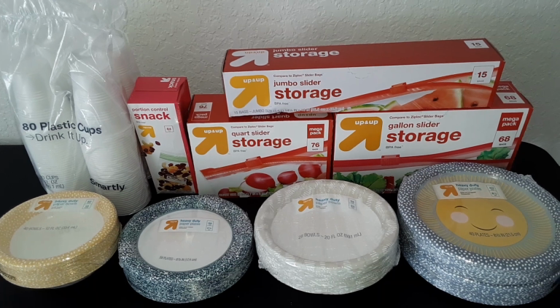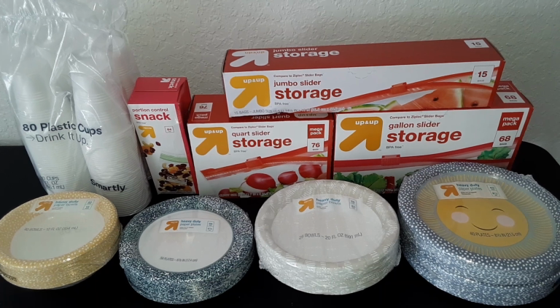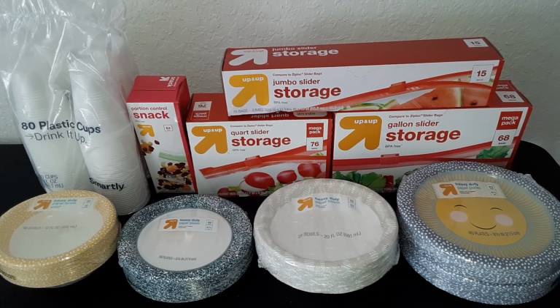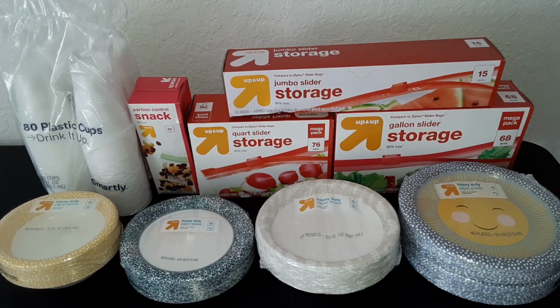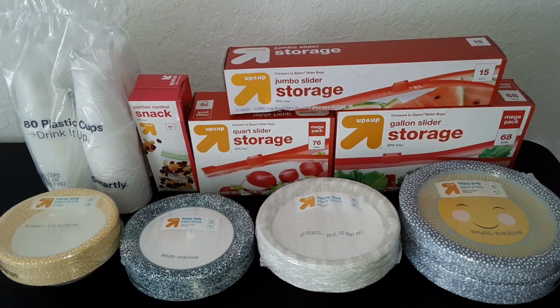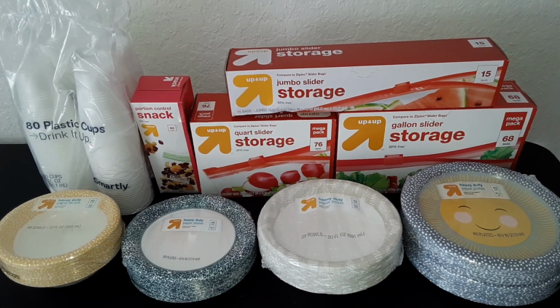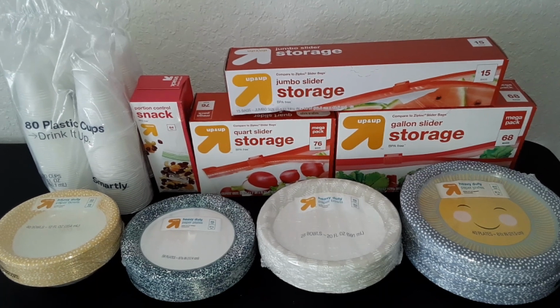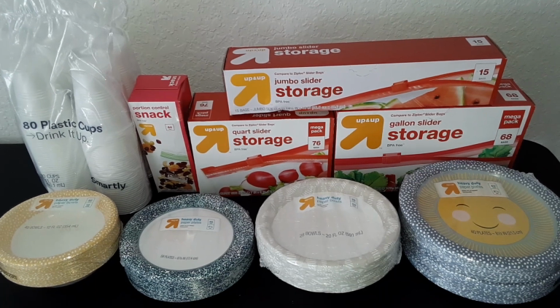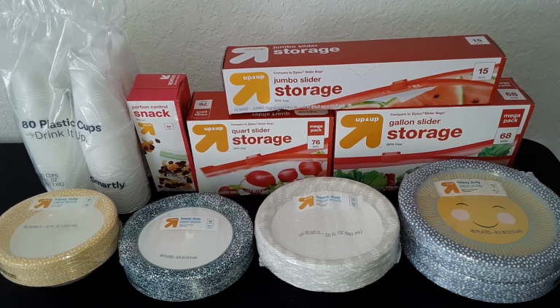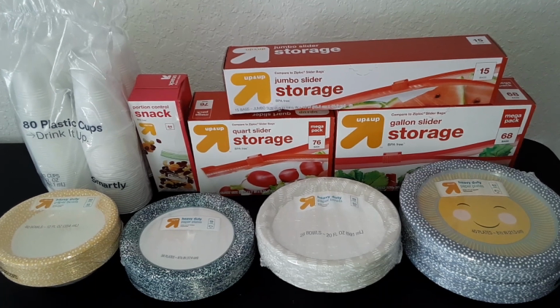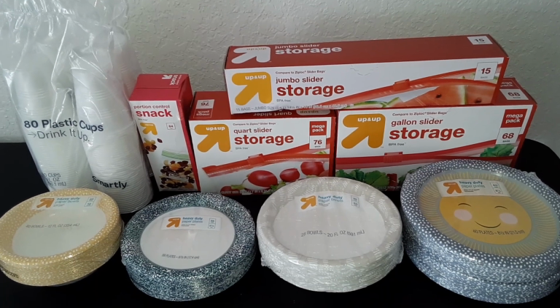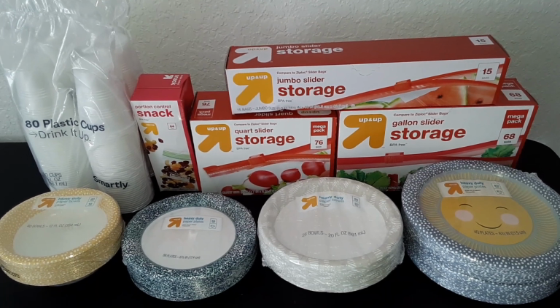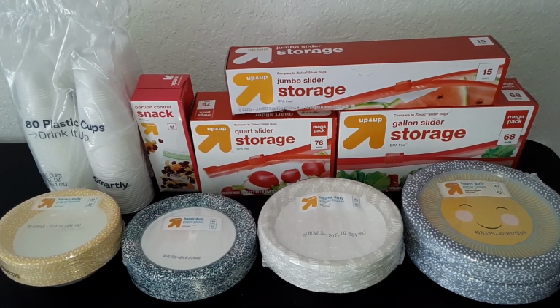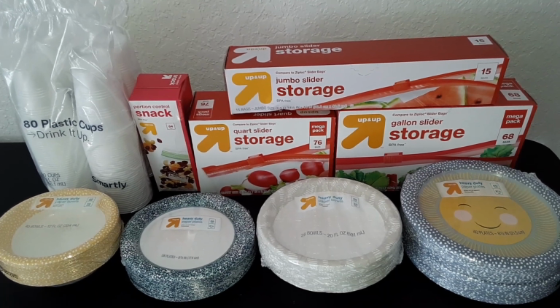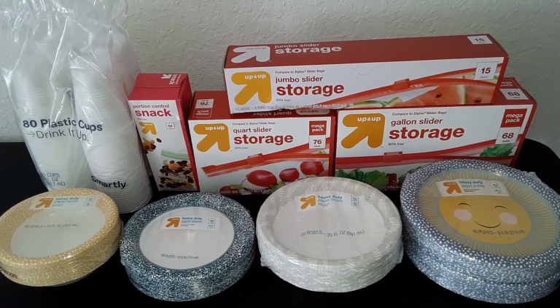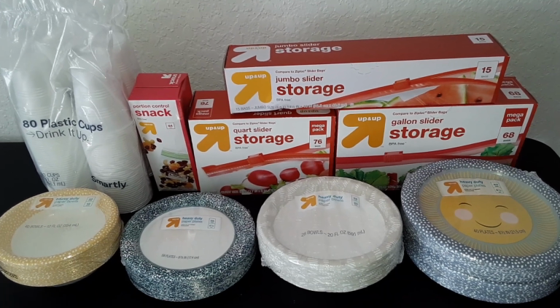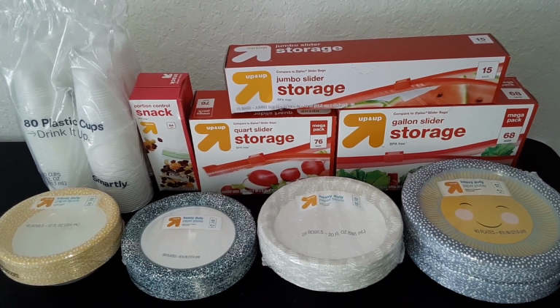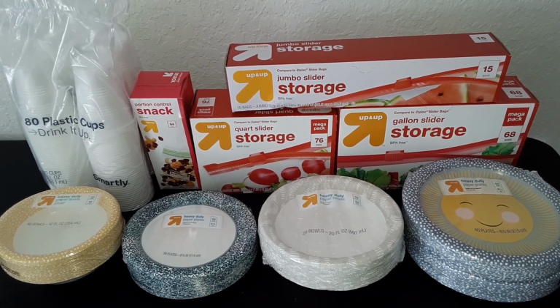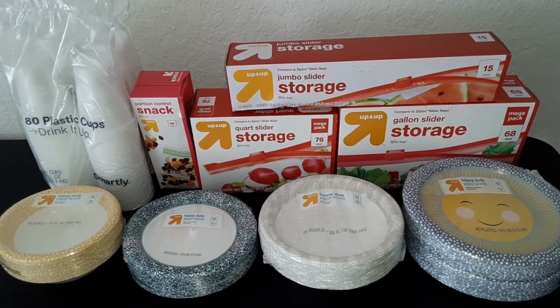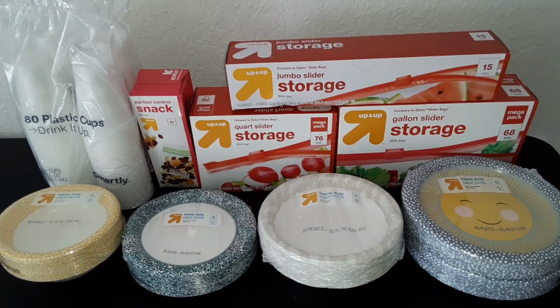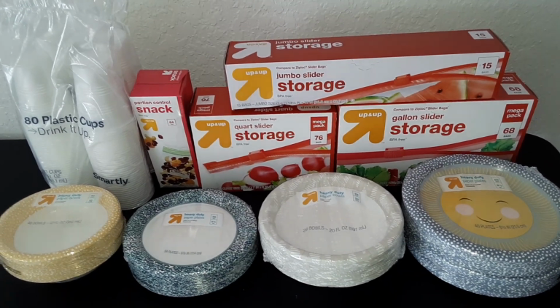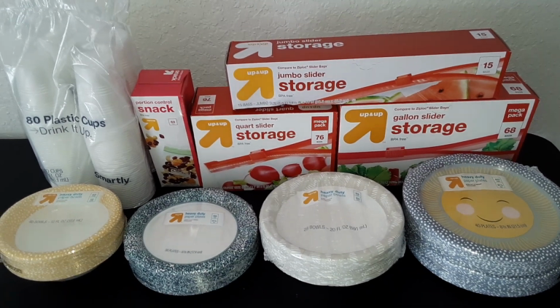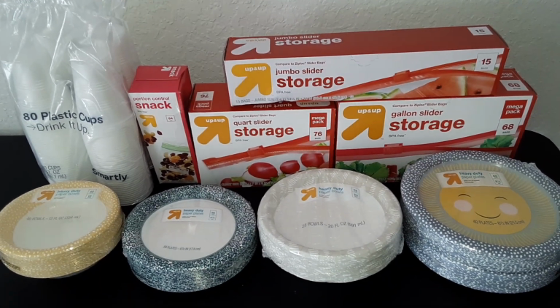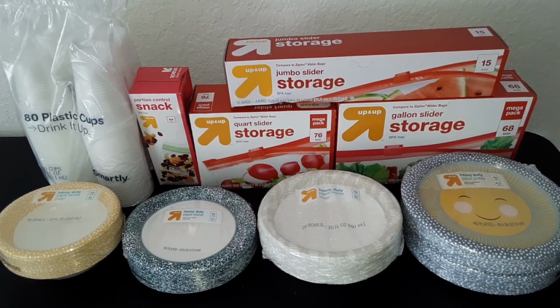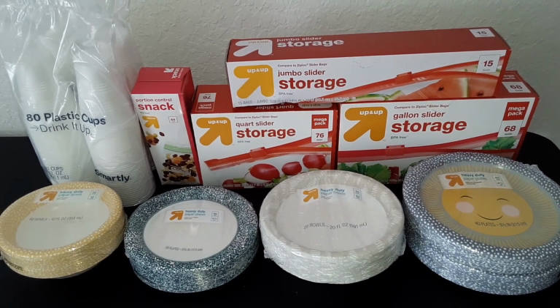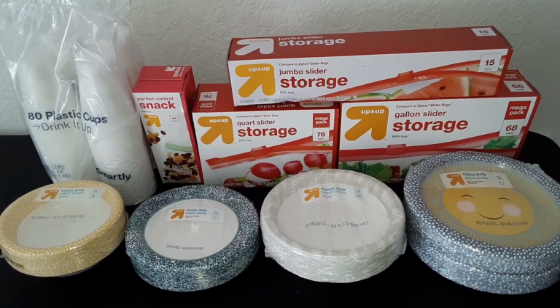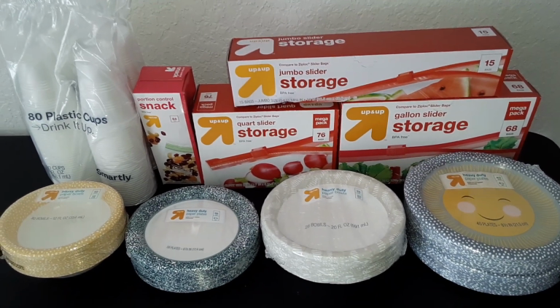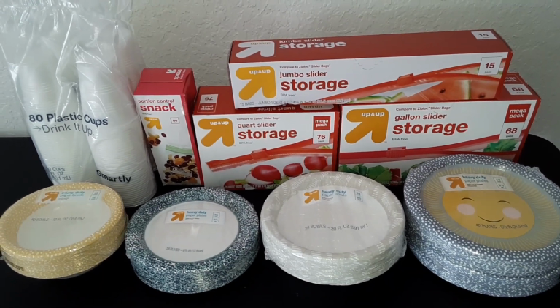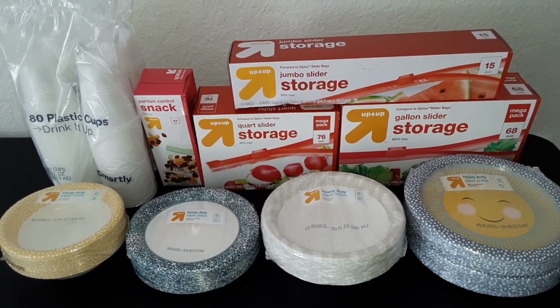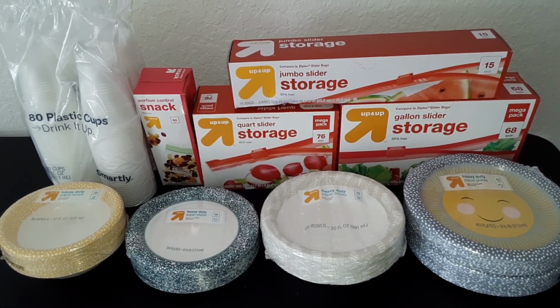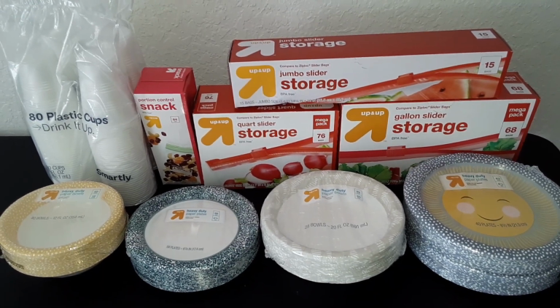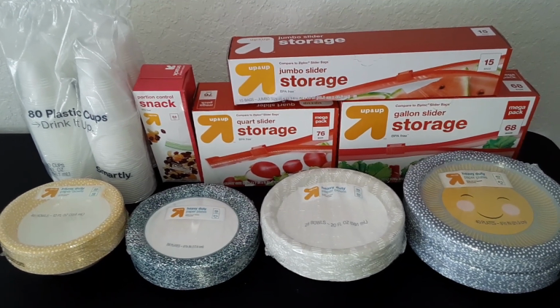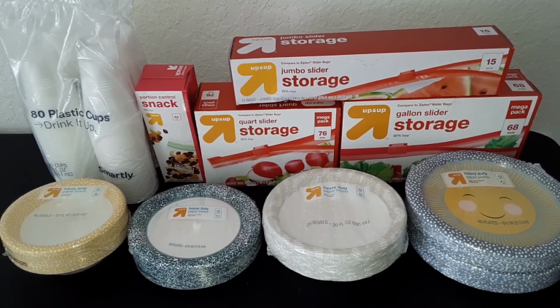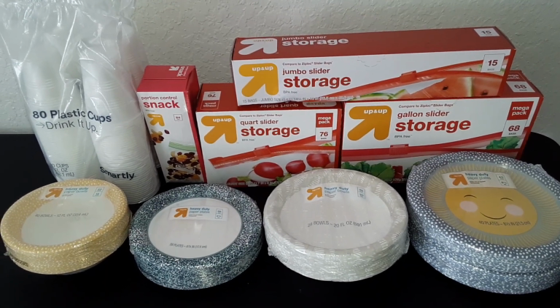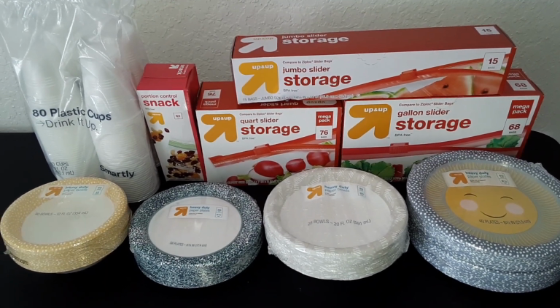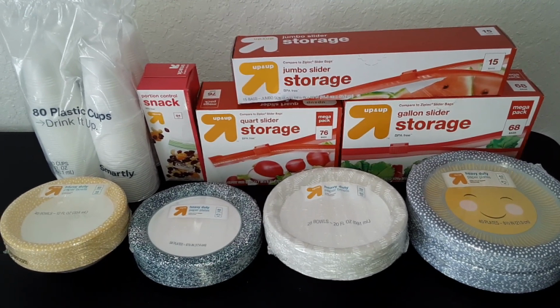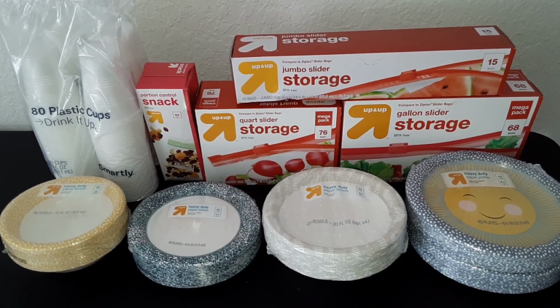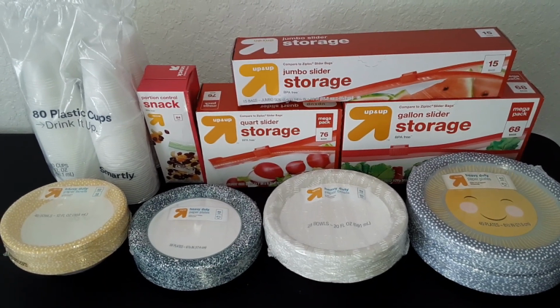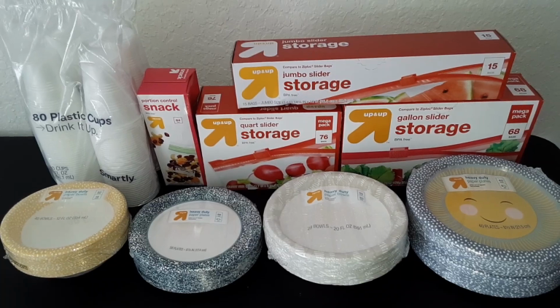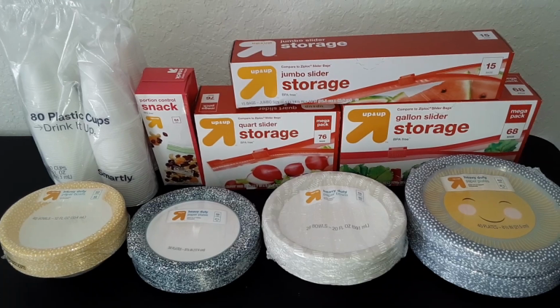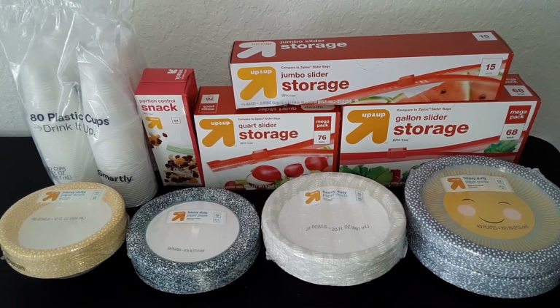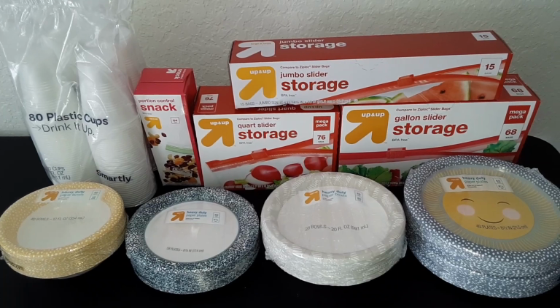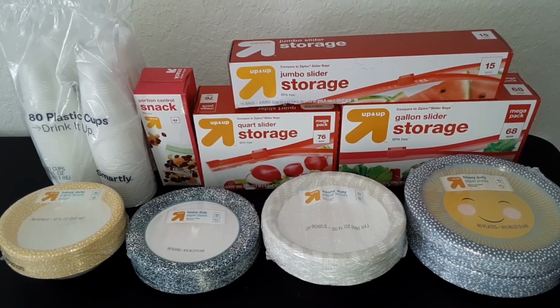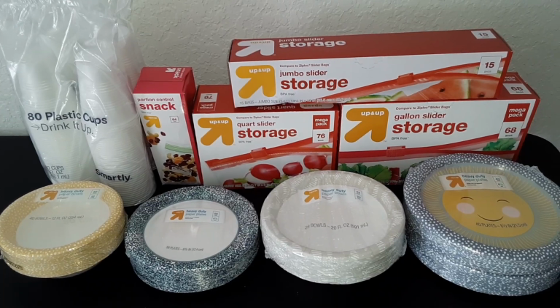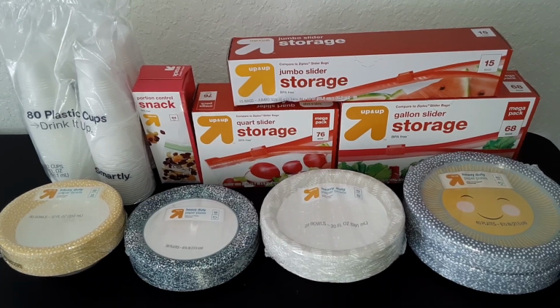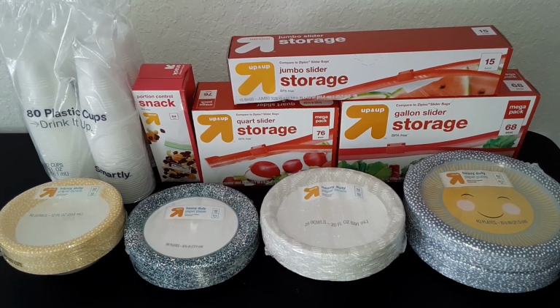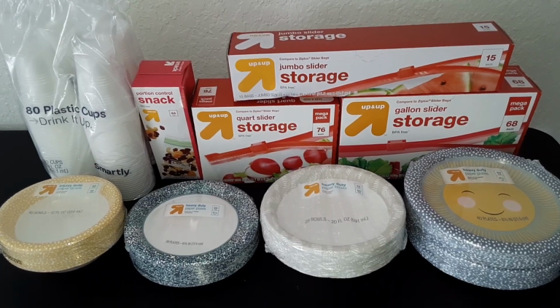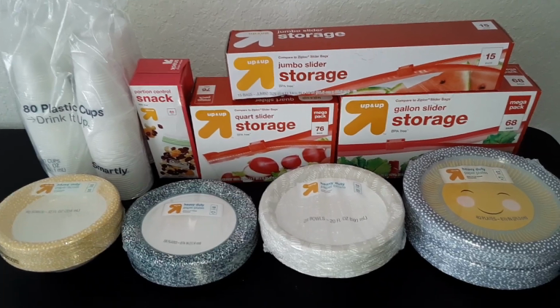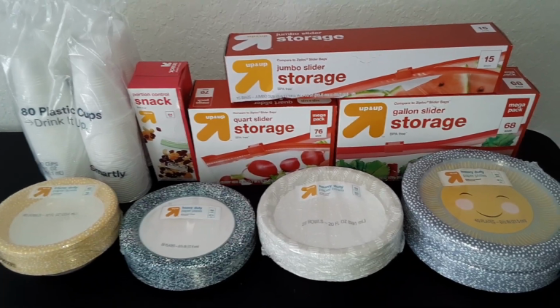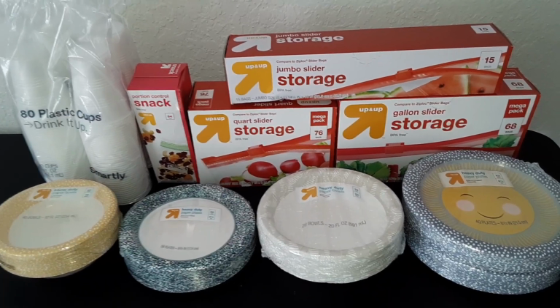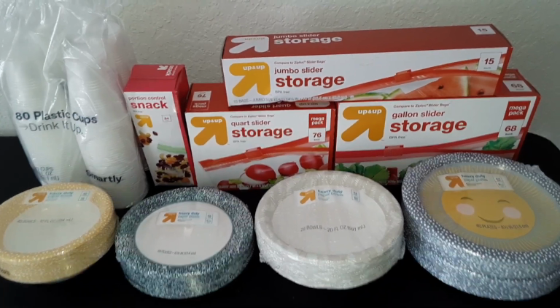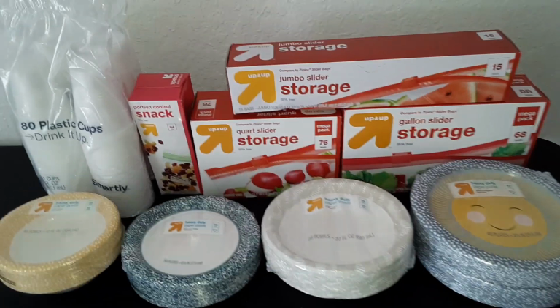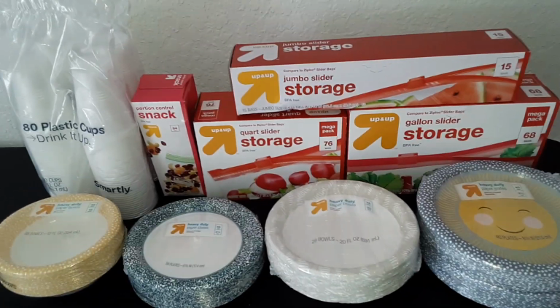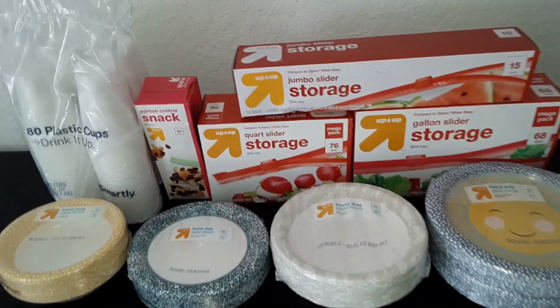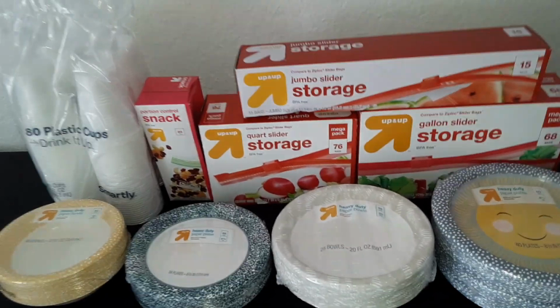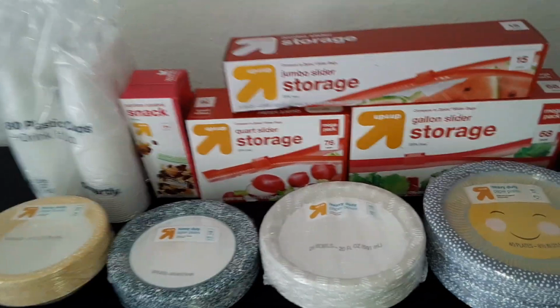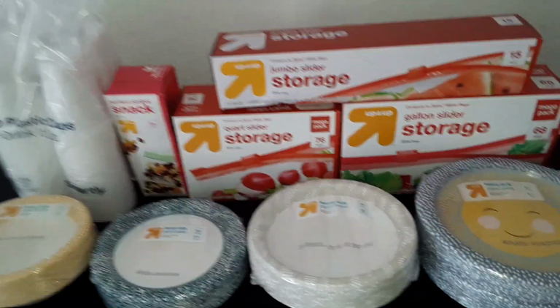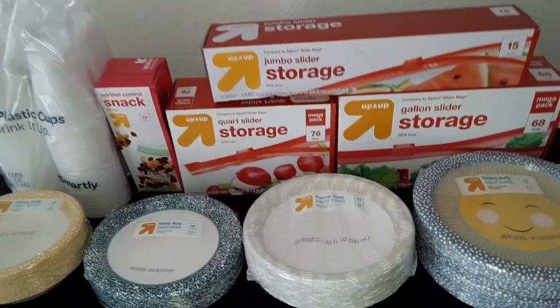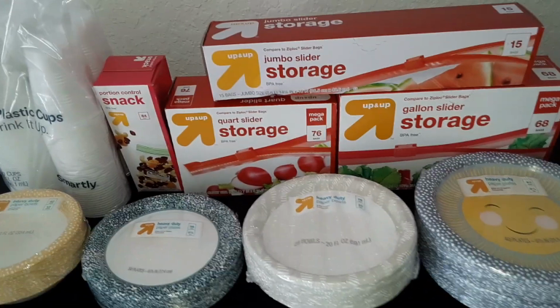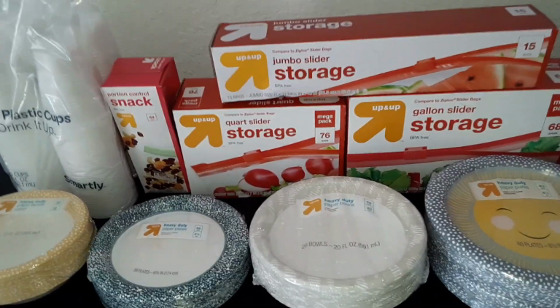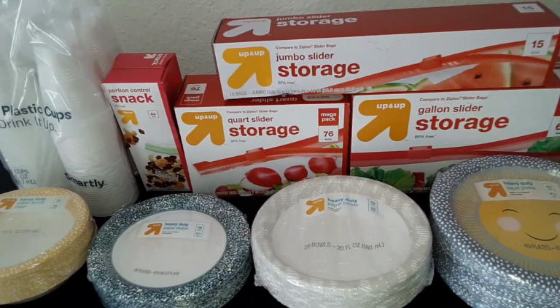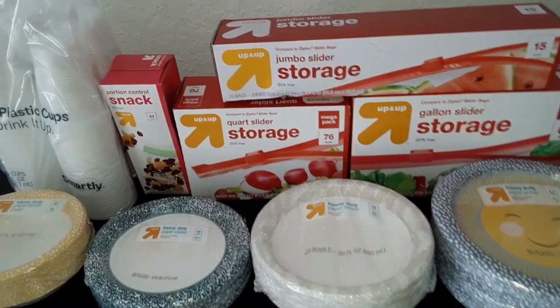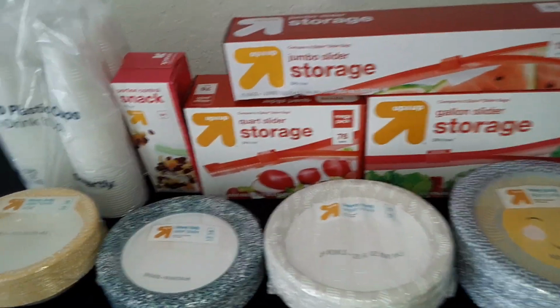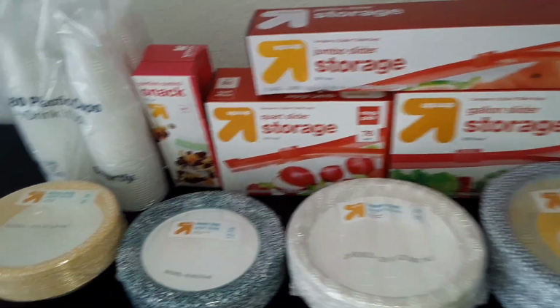Today we have a haul of items from Target. The total cost for this order was $42.99, and here's what we got.